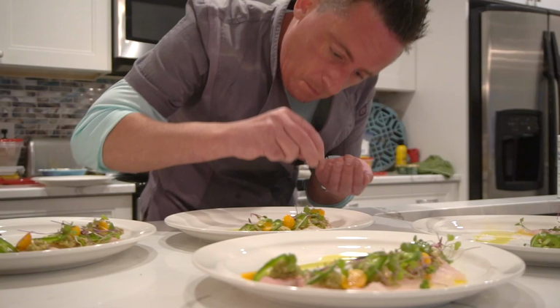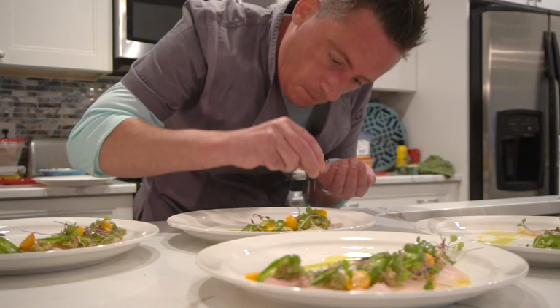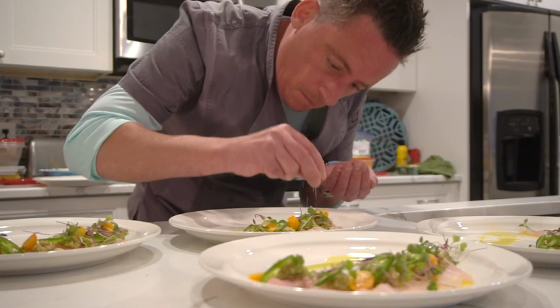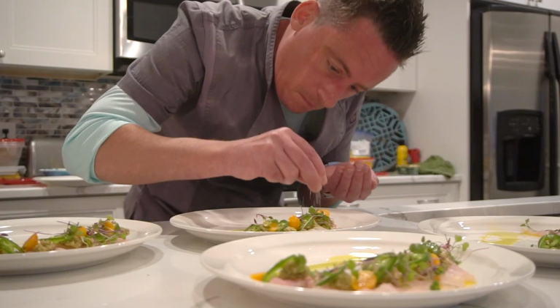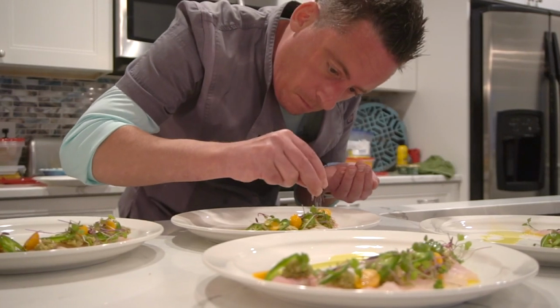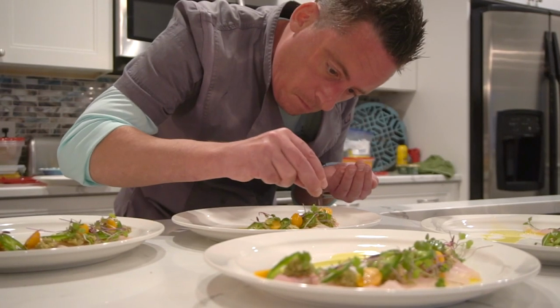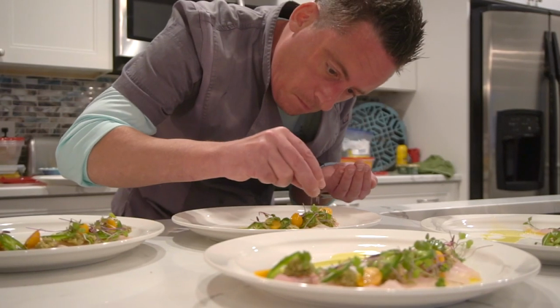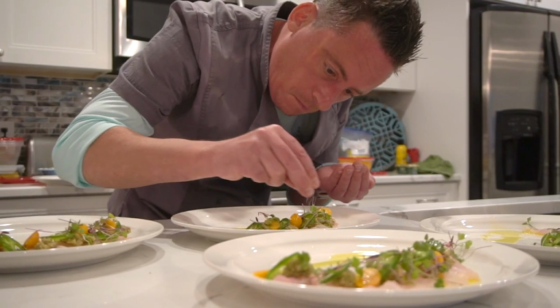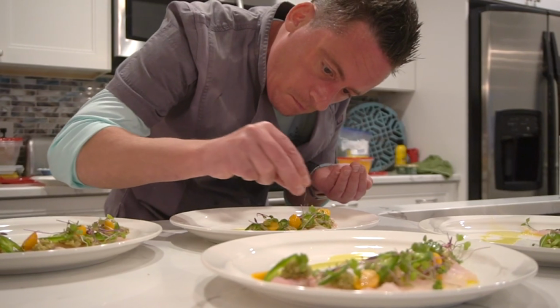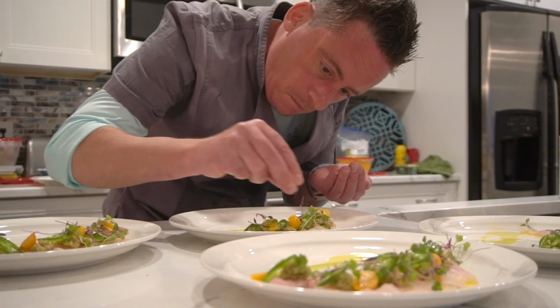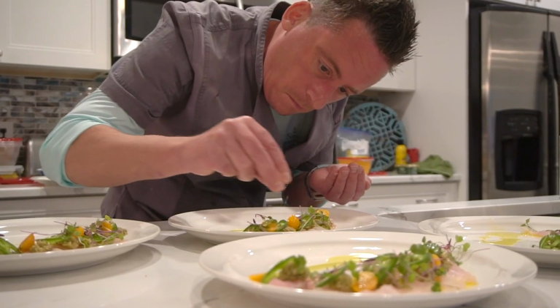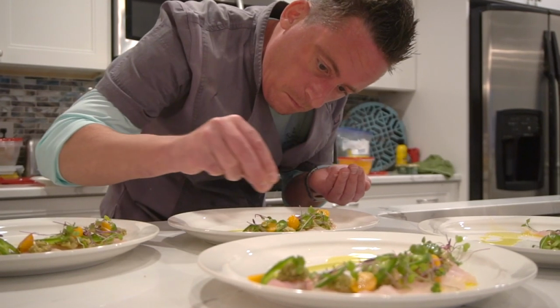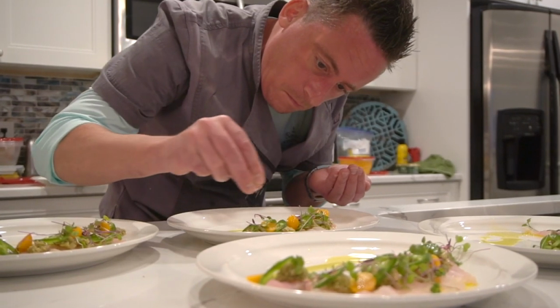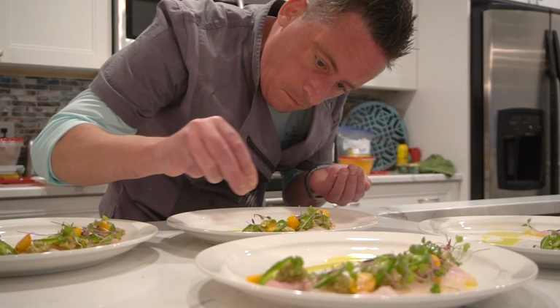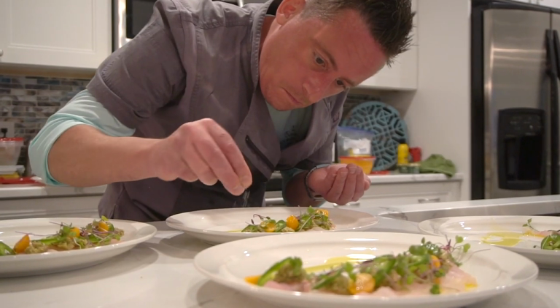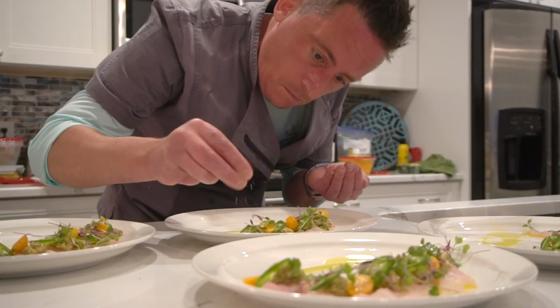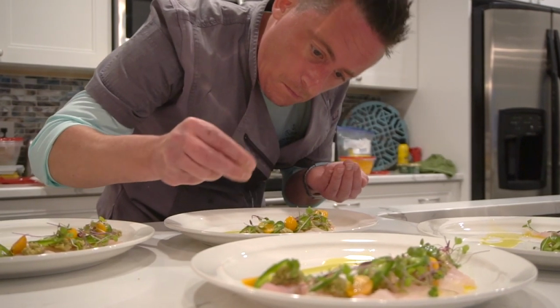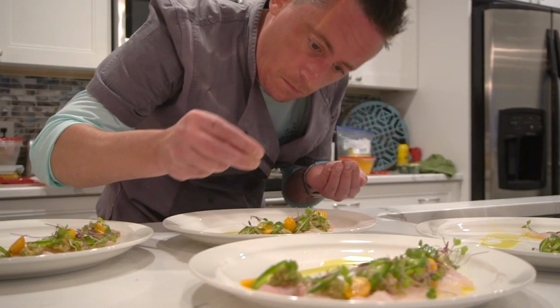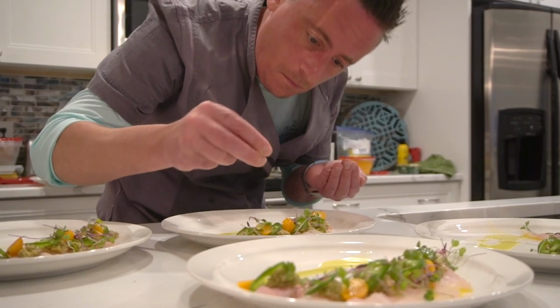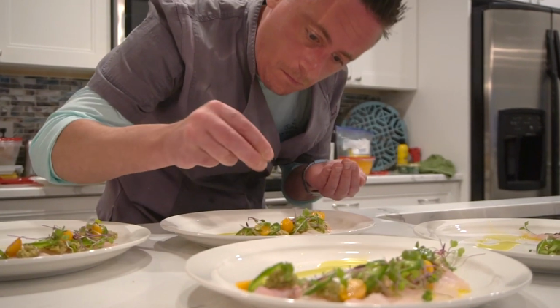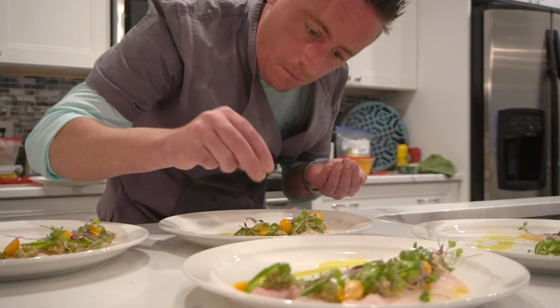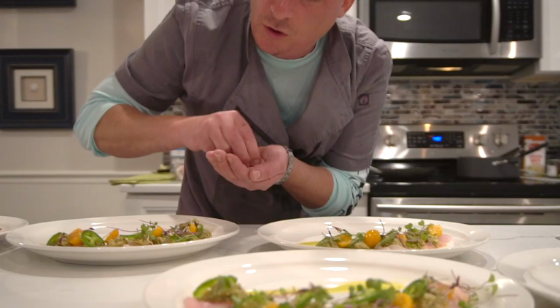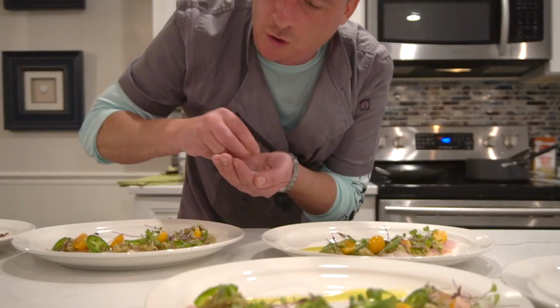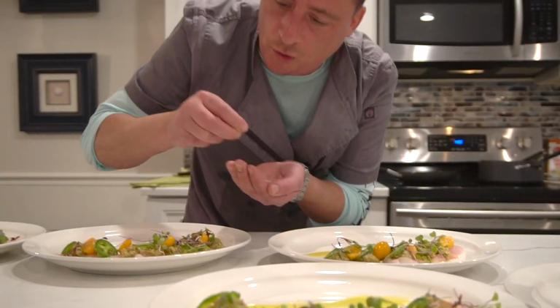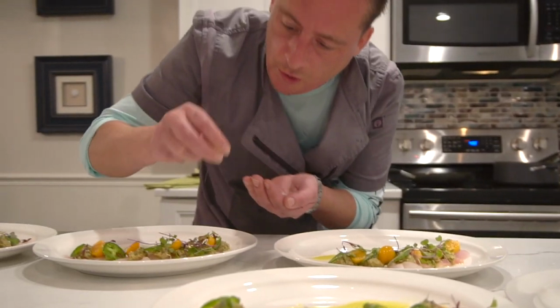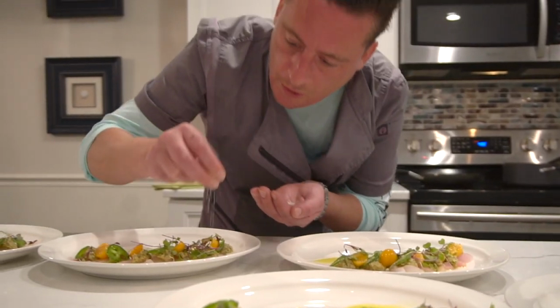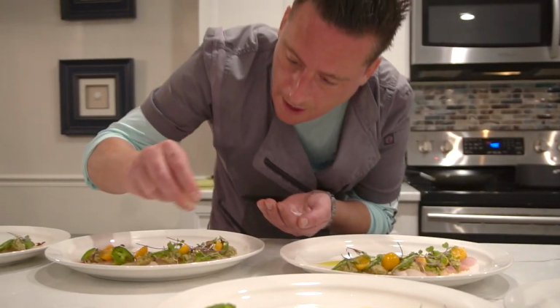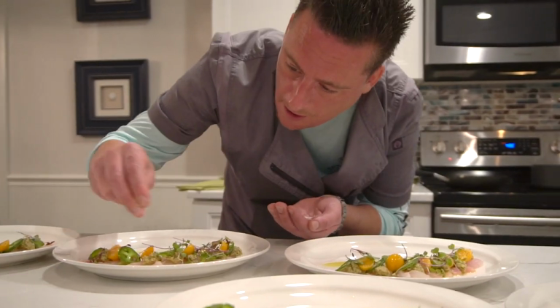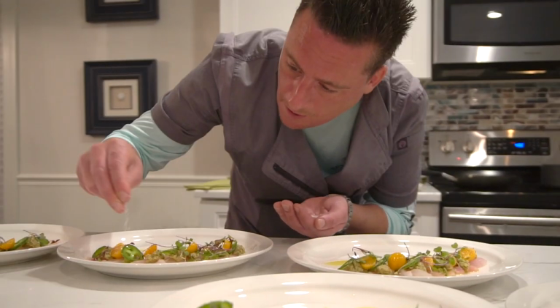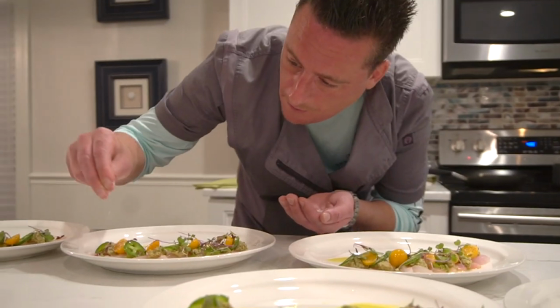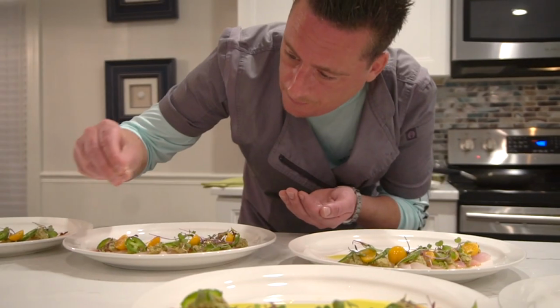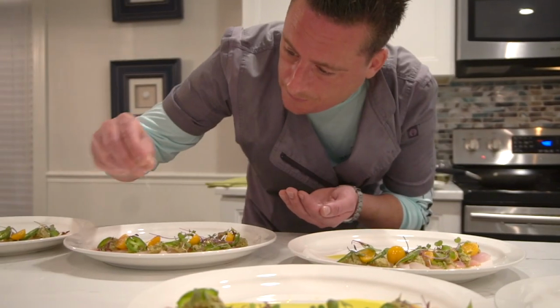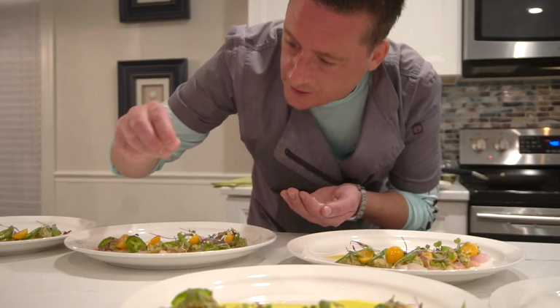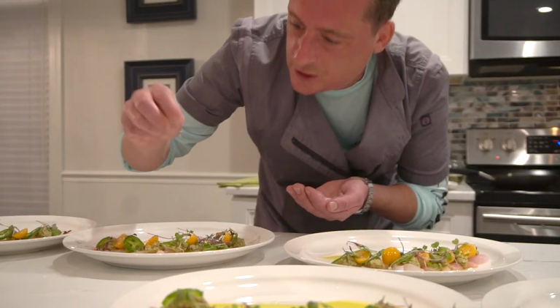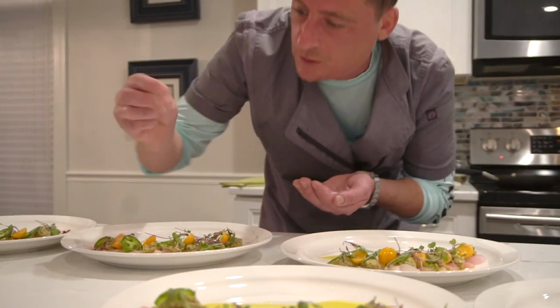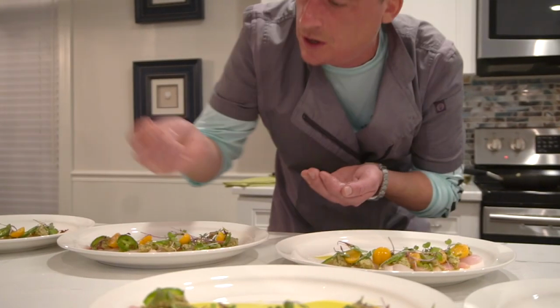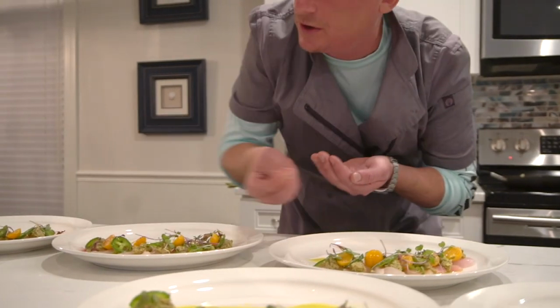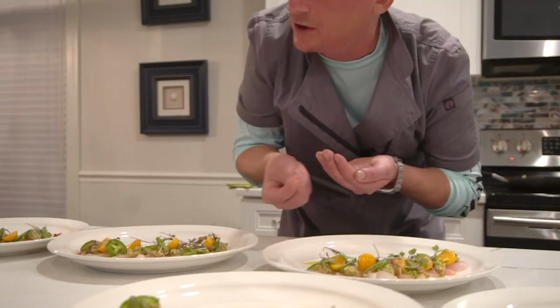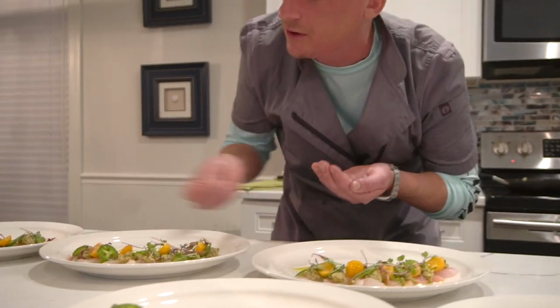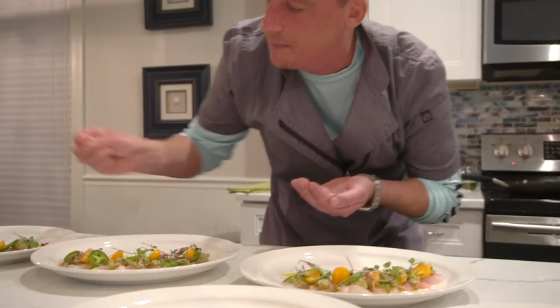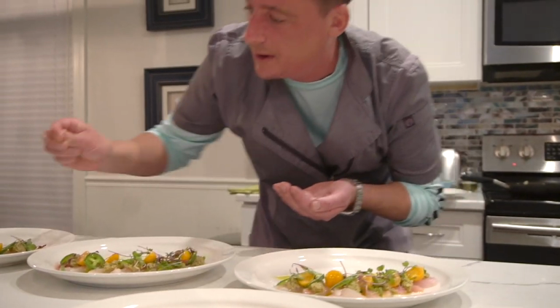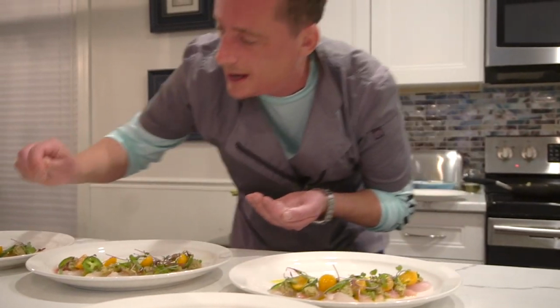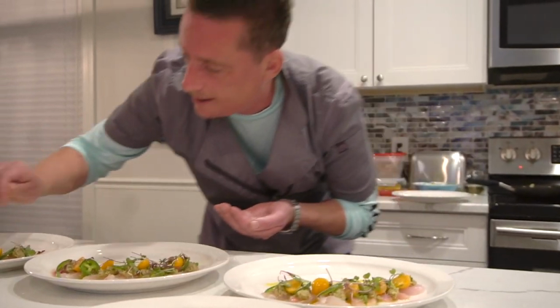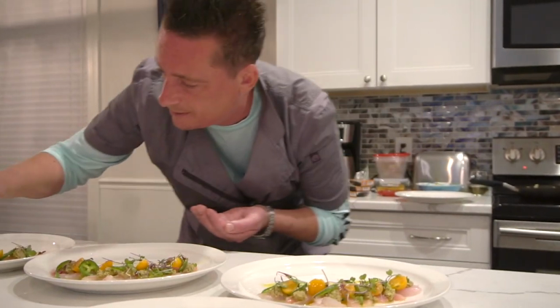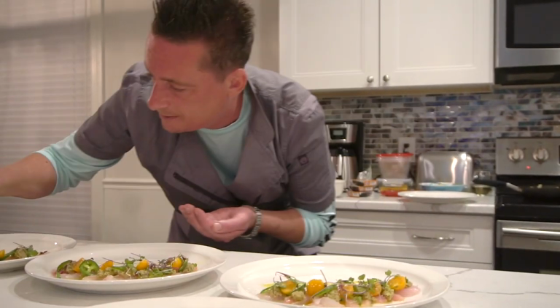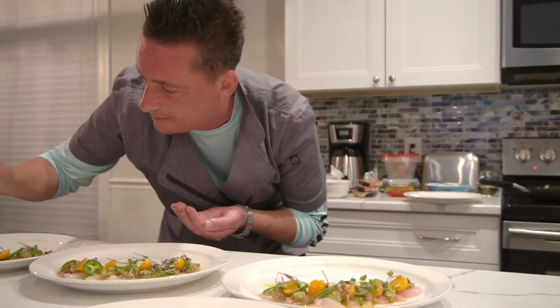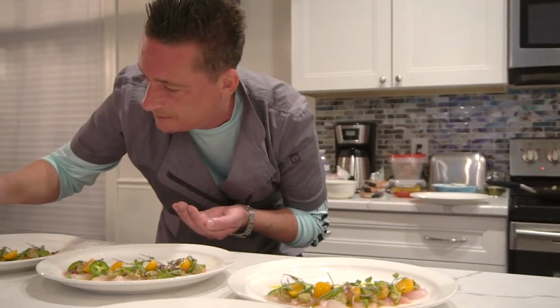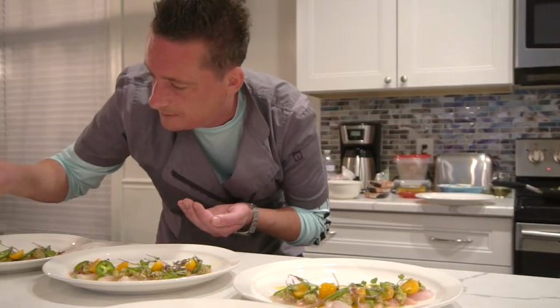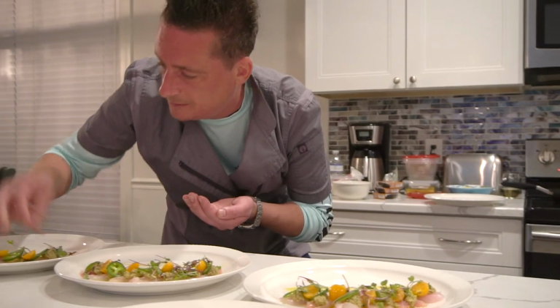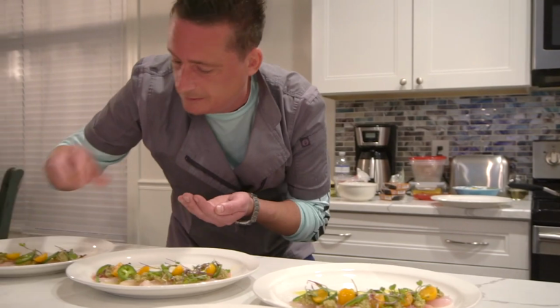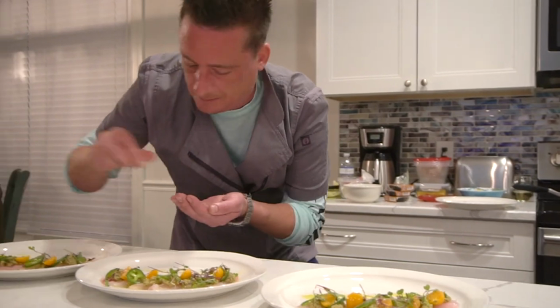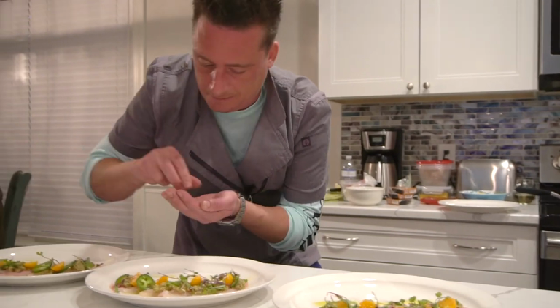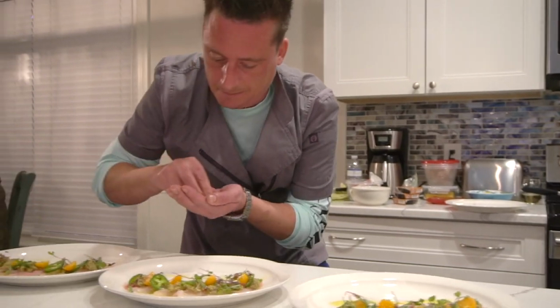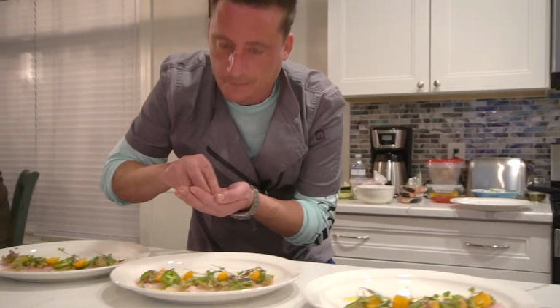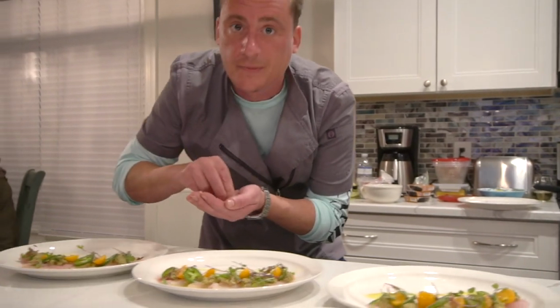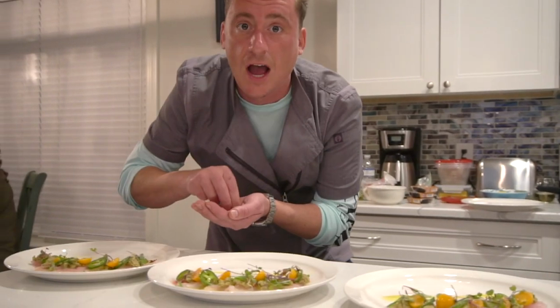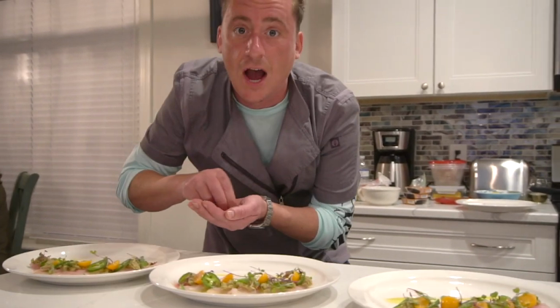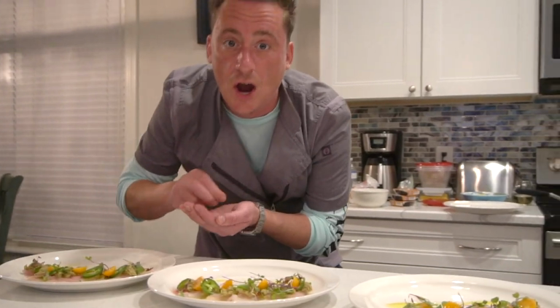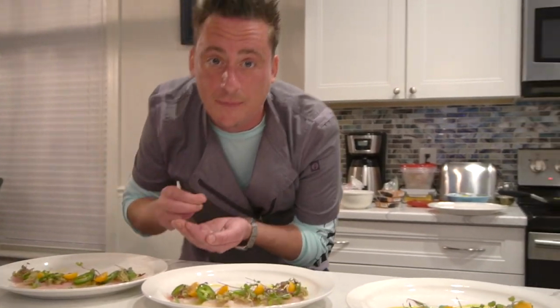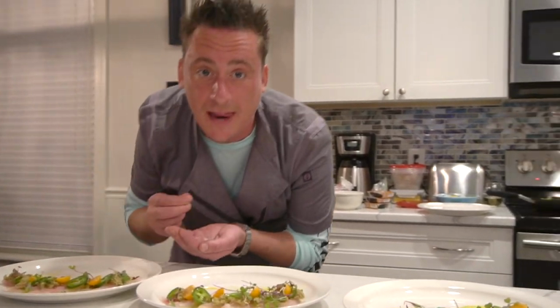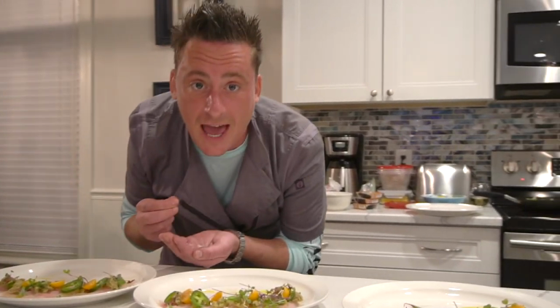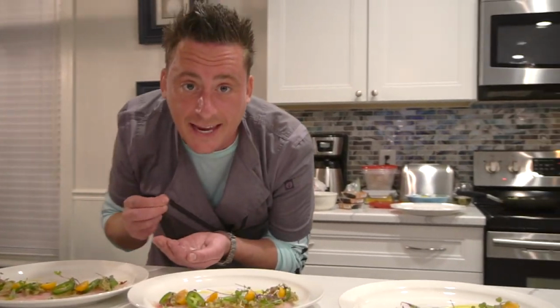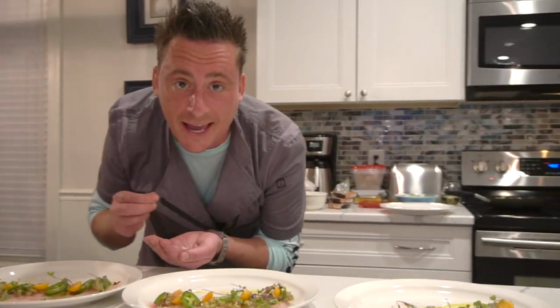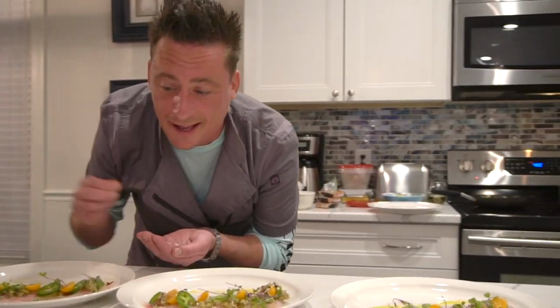Beautiful red snapper crudo, 200 degree plate. I hope they like it.